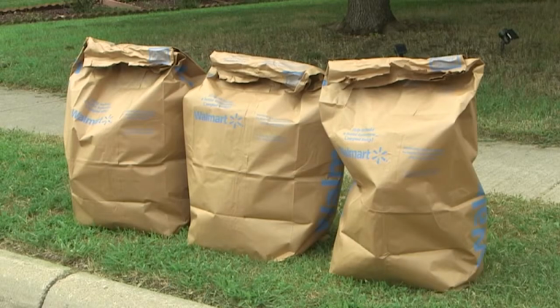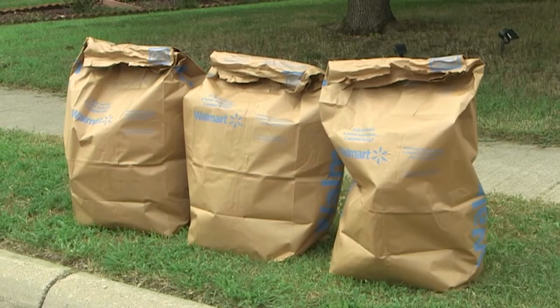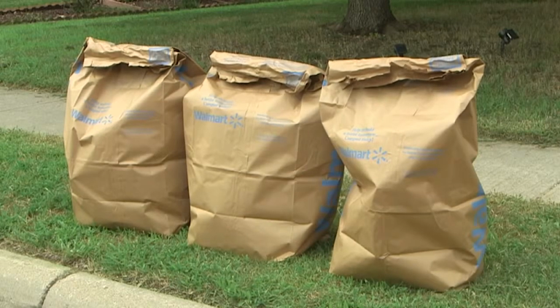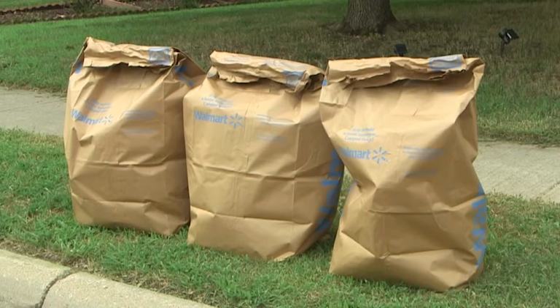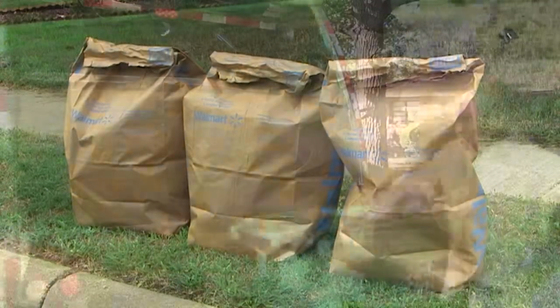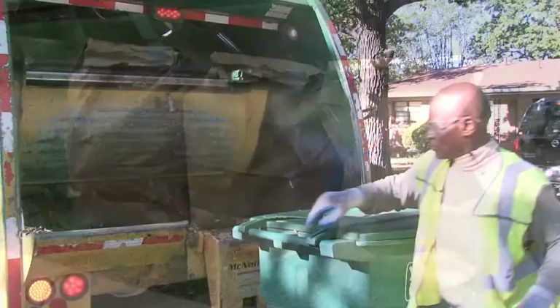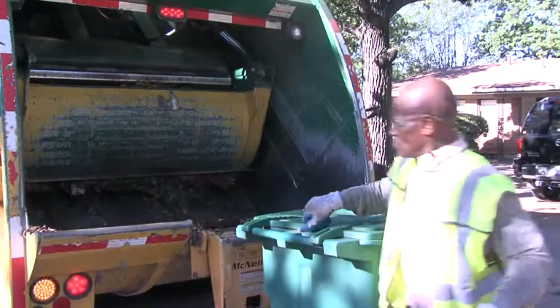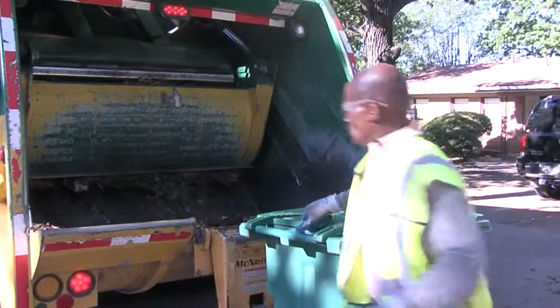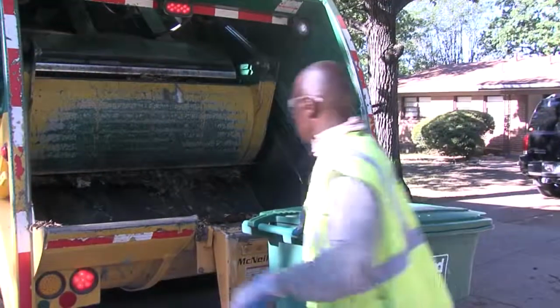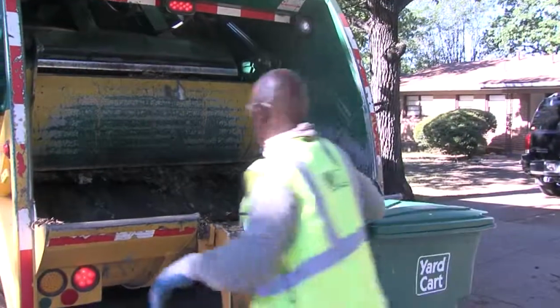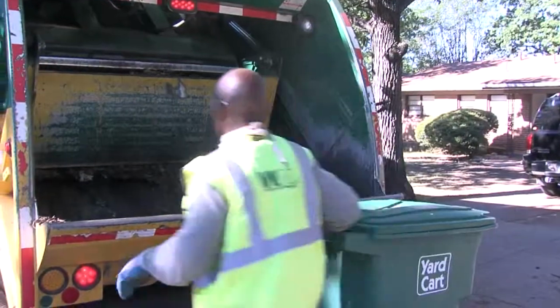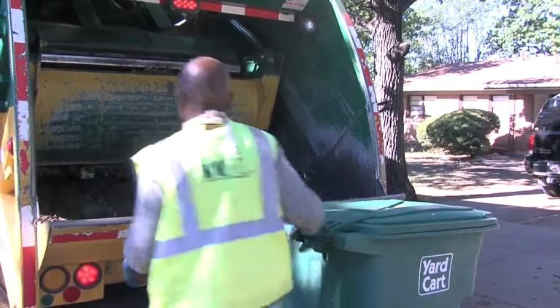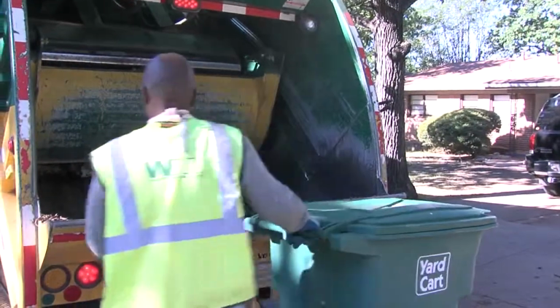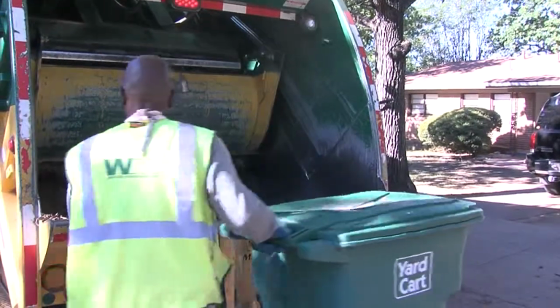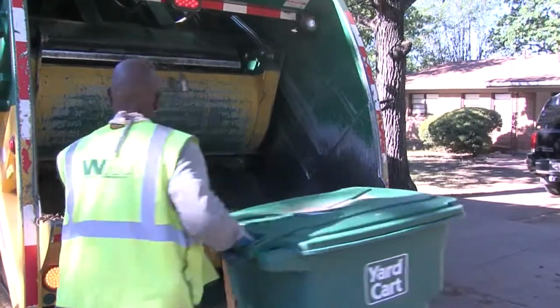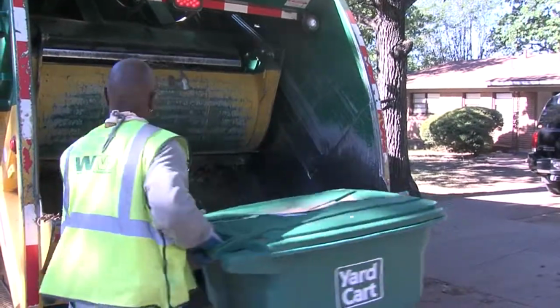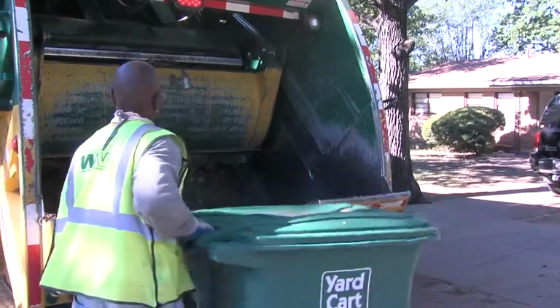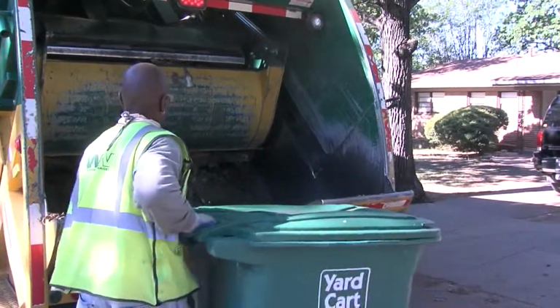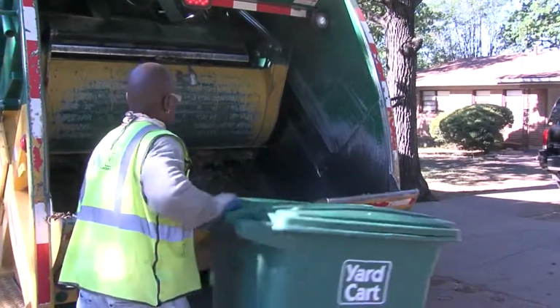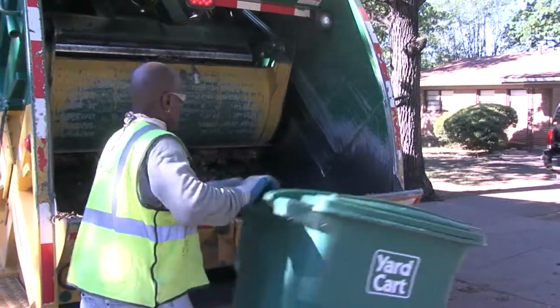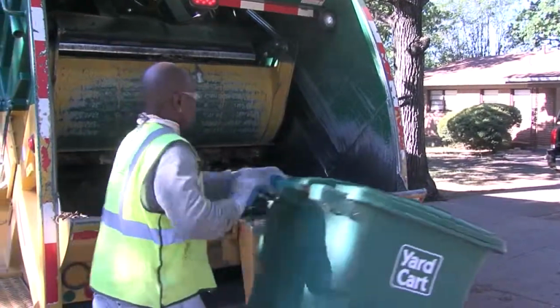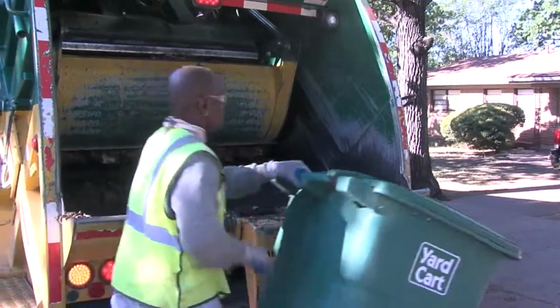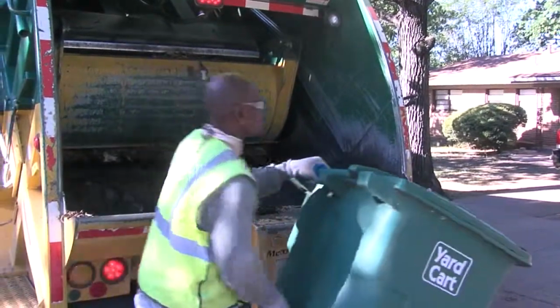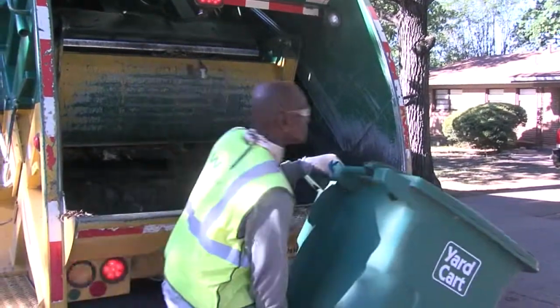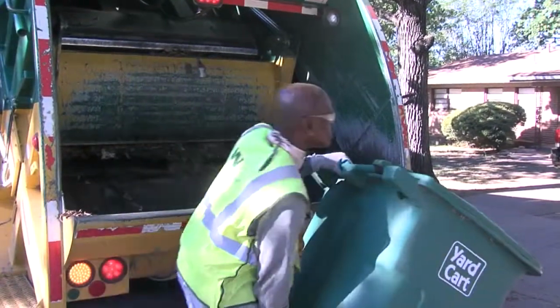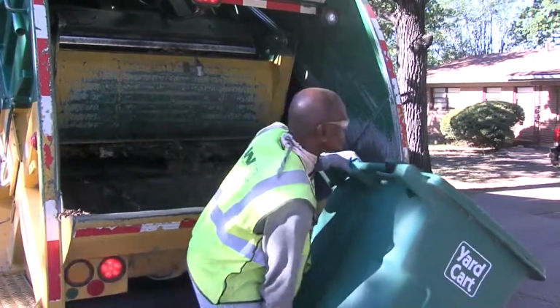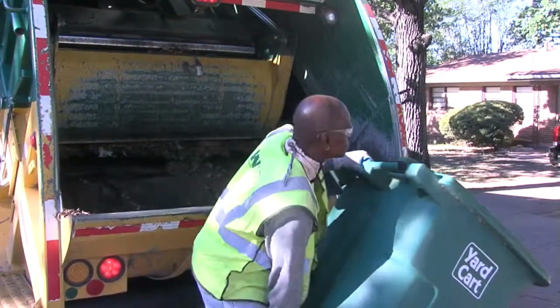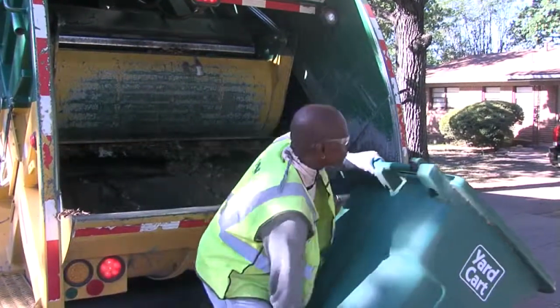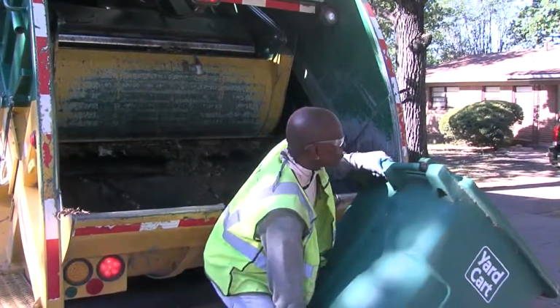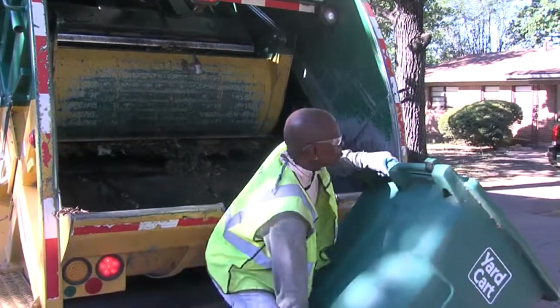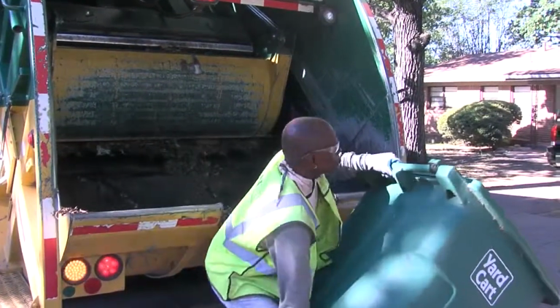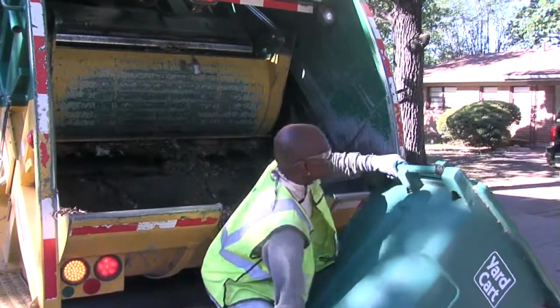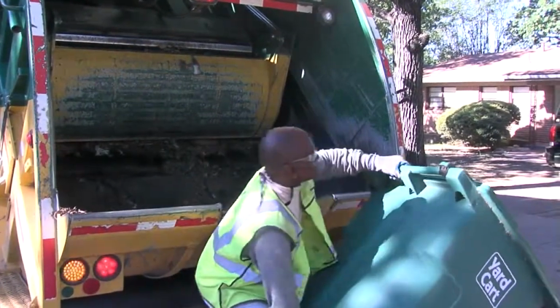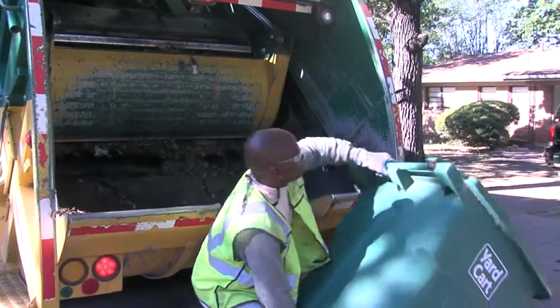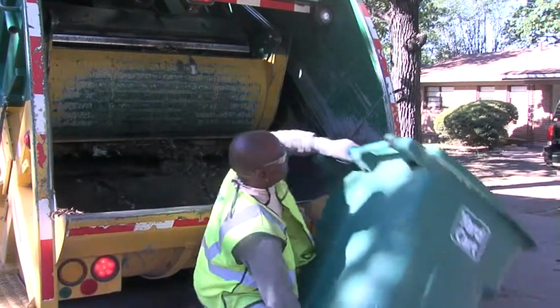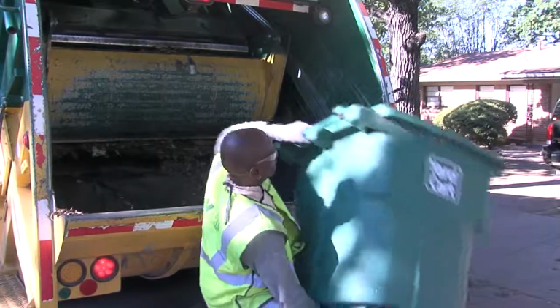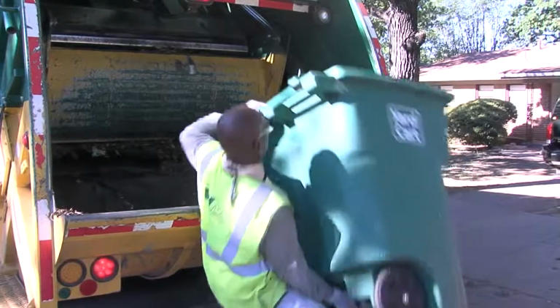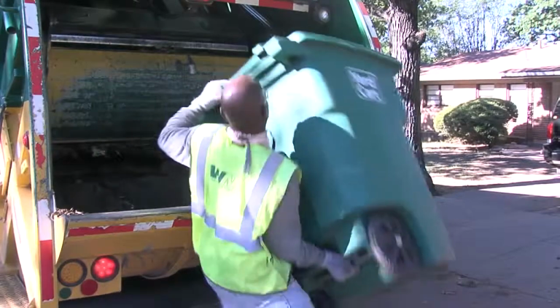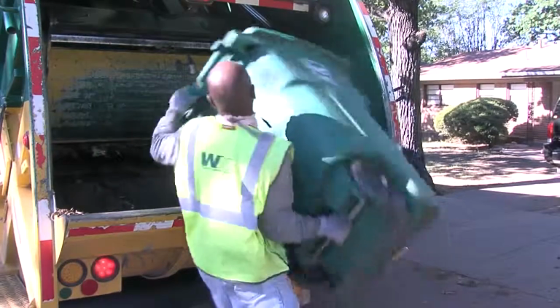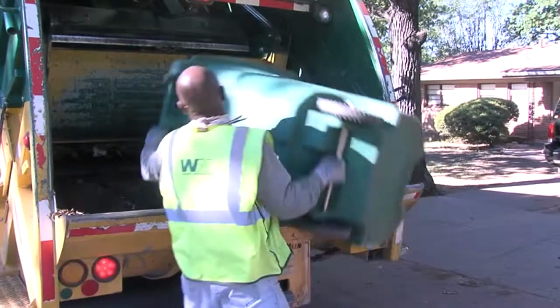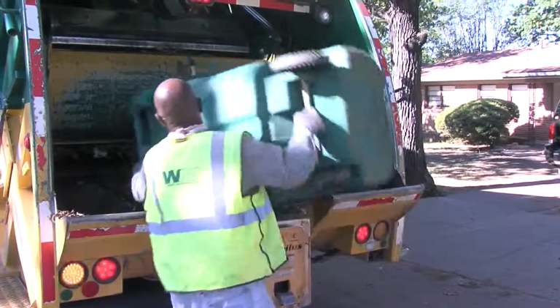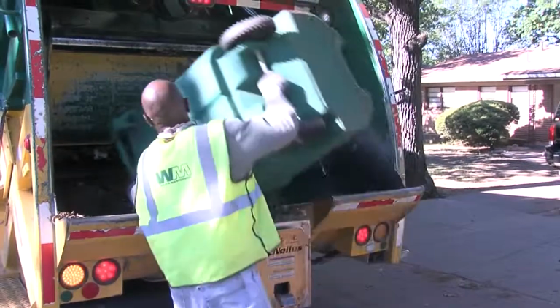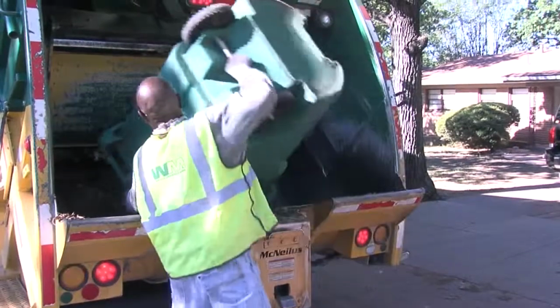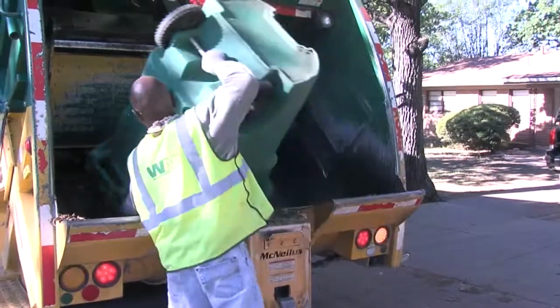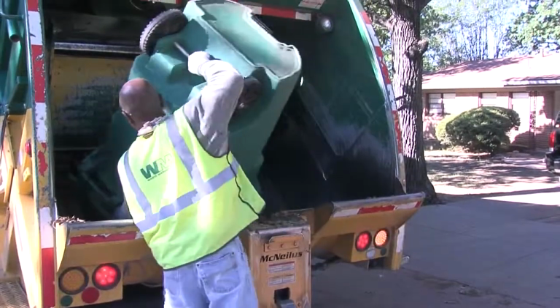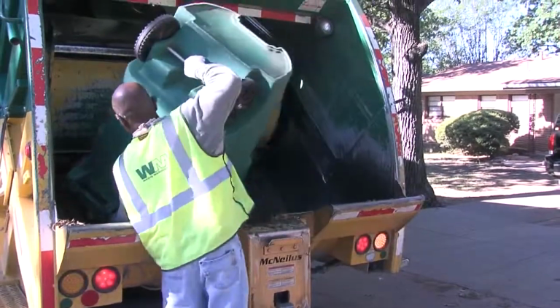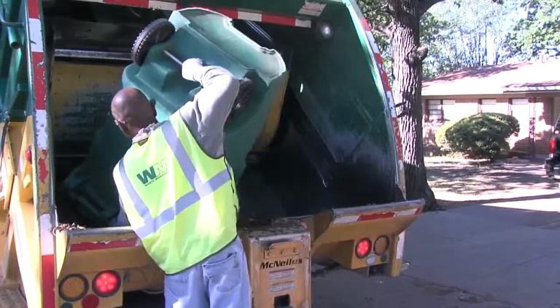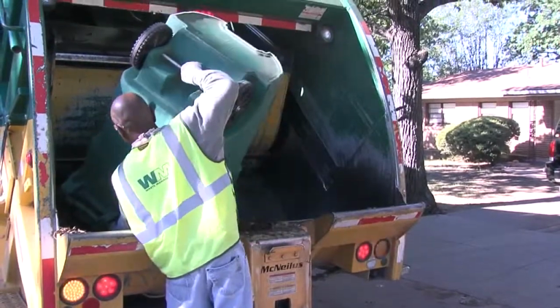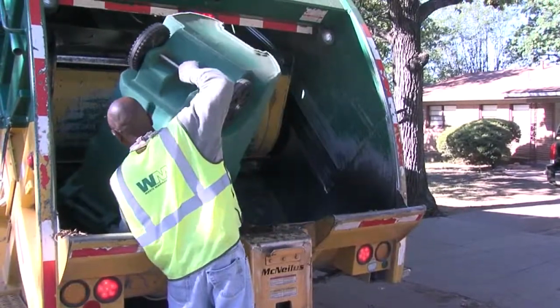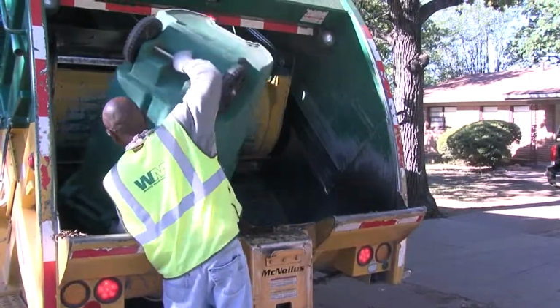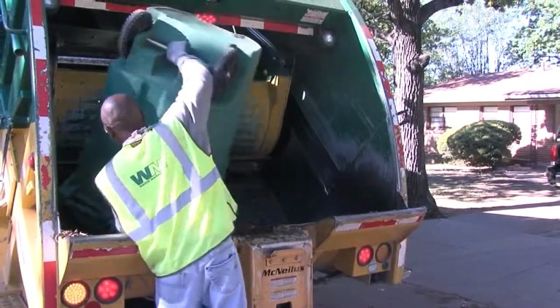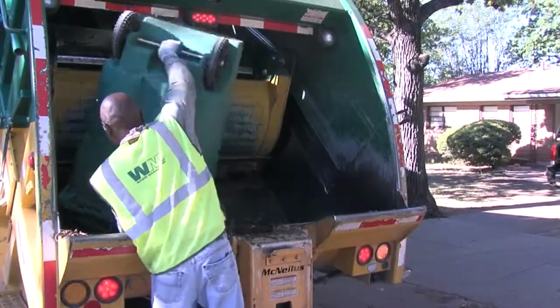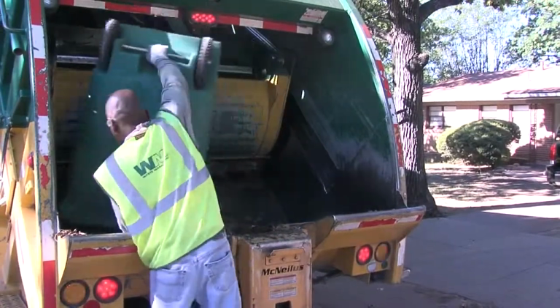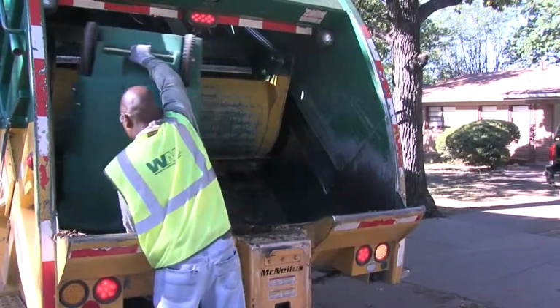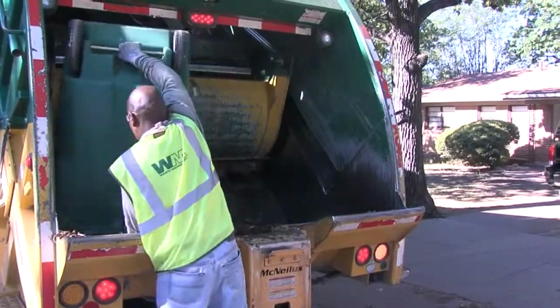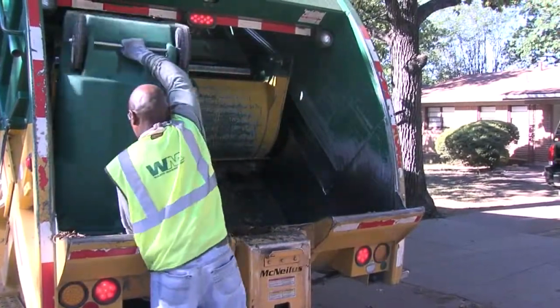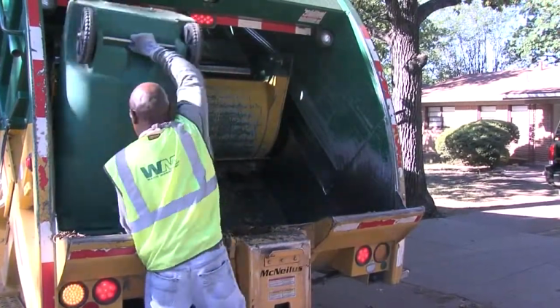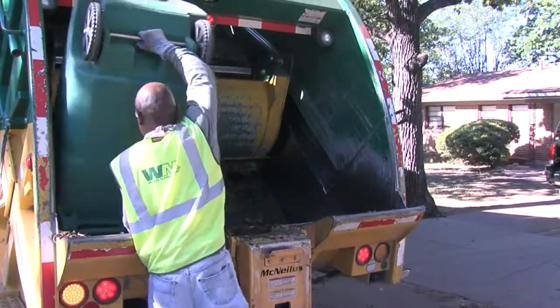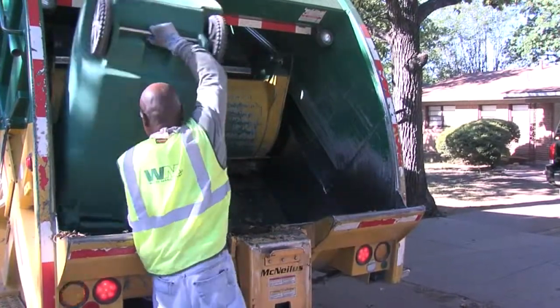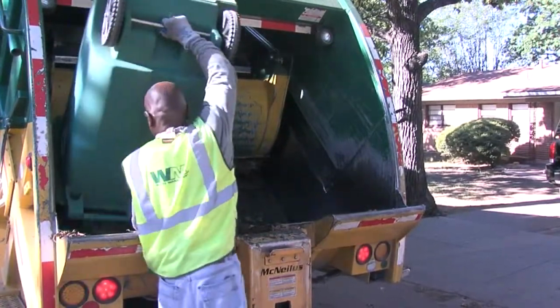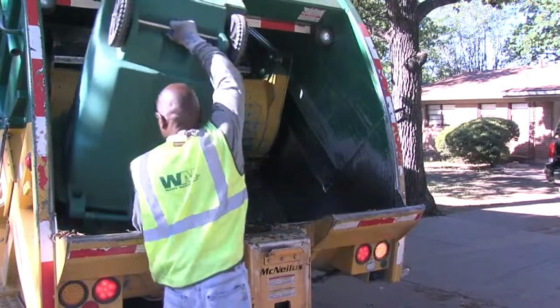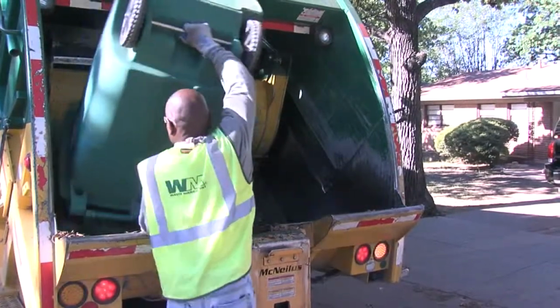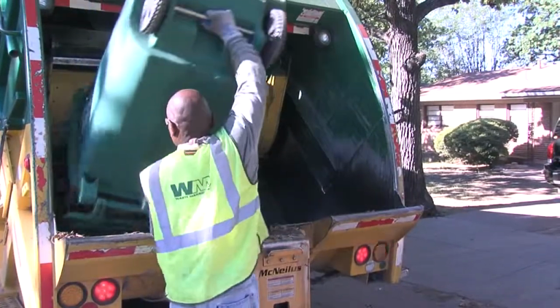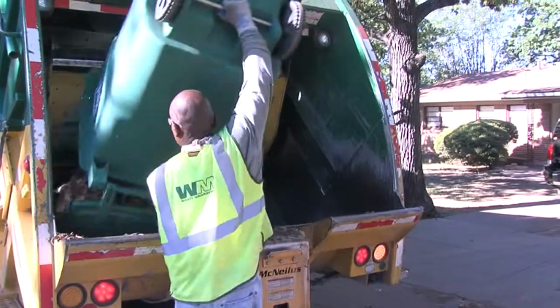Or, for a one-time fee, buy a big green city yard cart. Fill it and roll it to the curb each week on your pickup day.